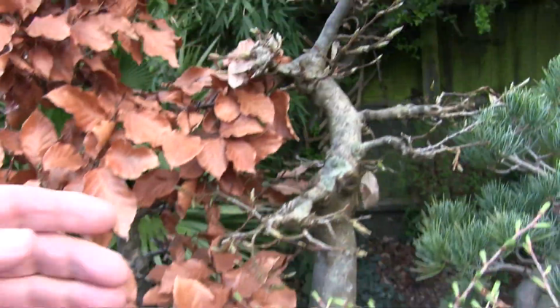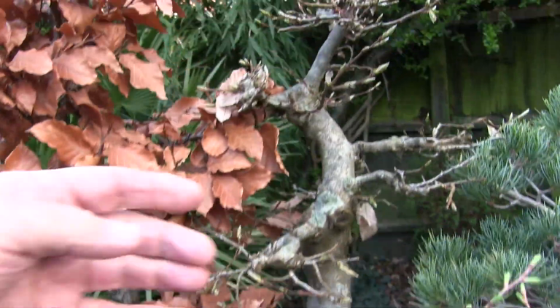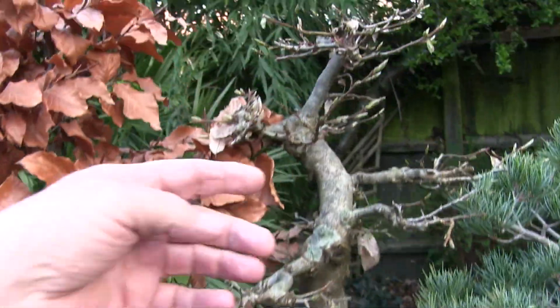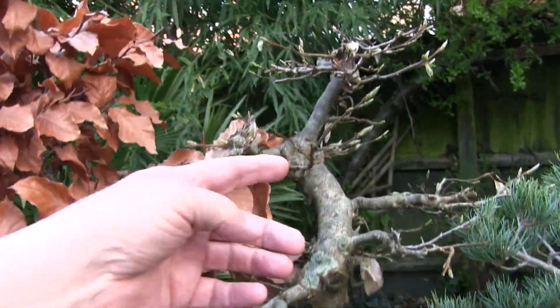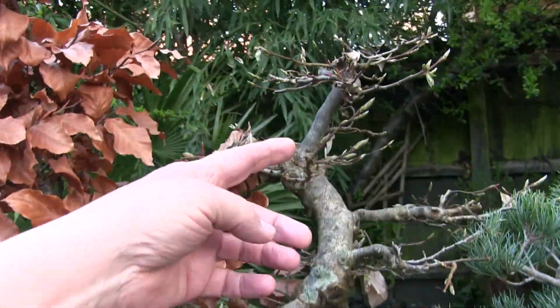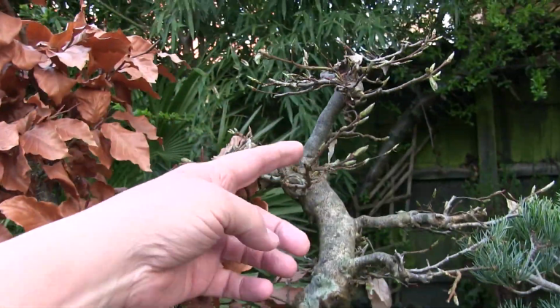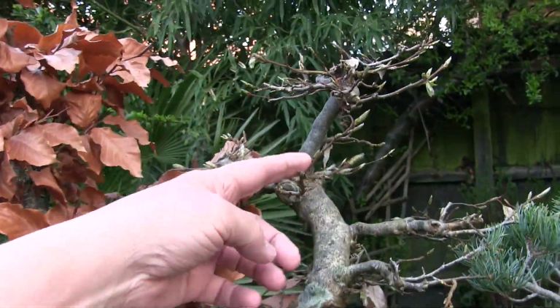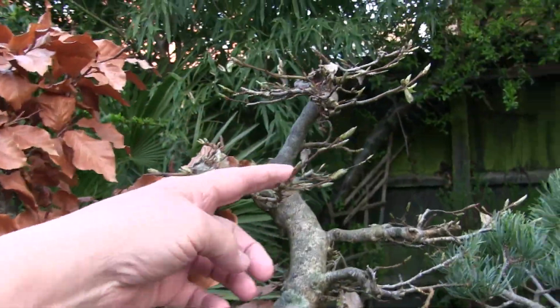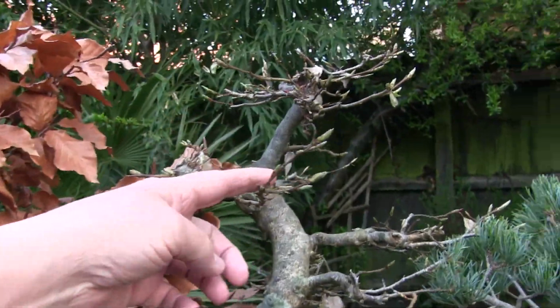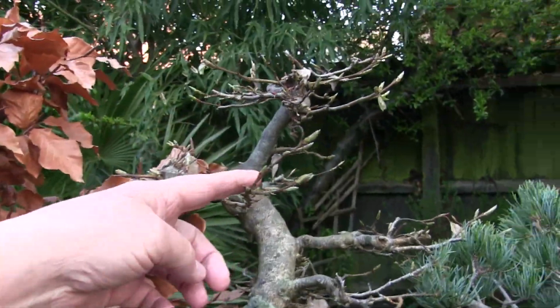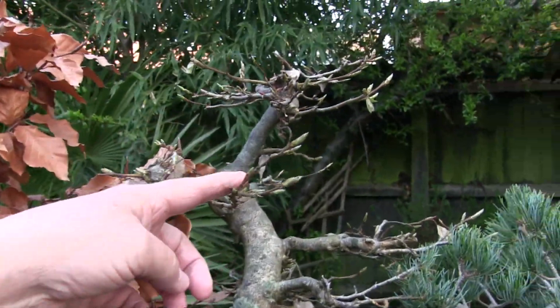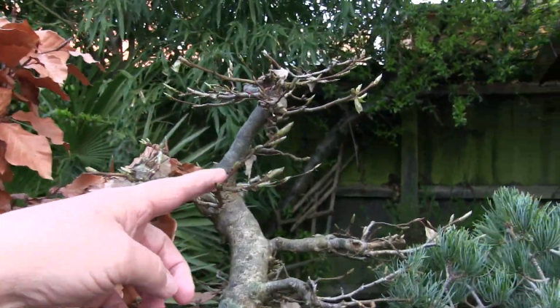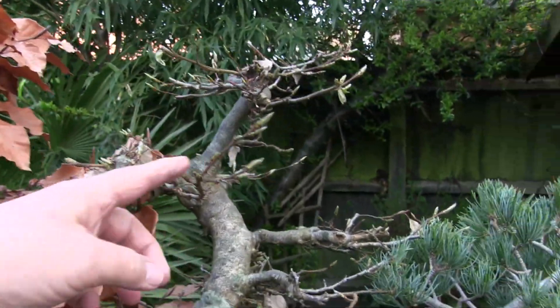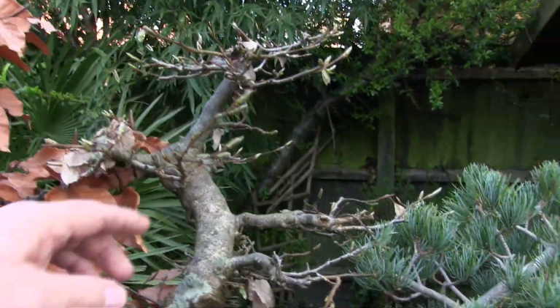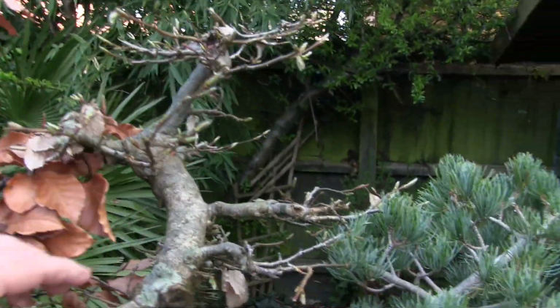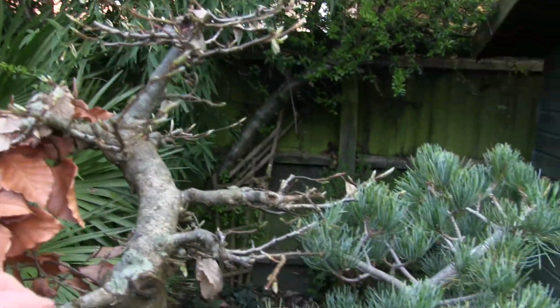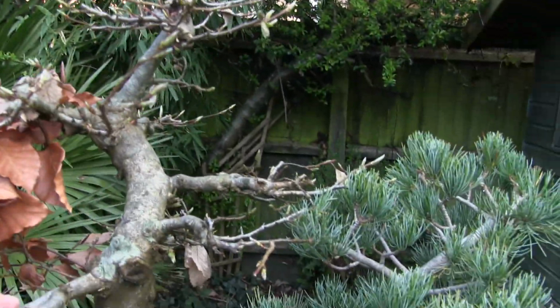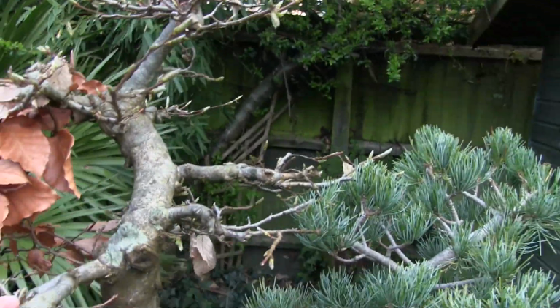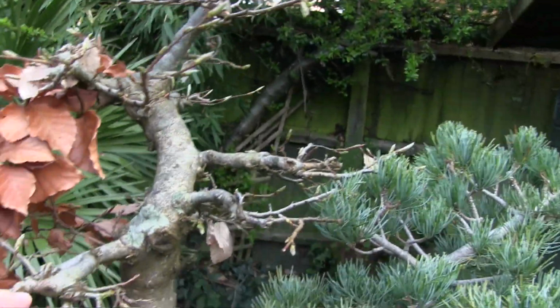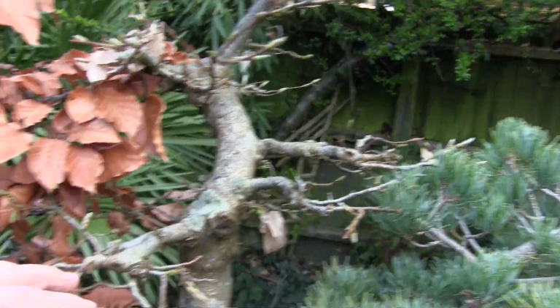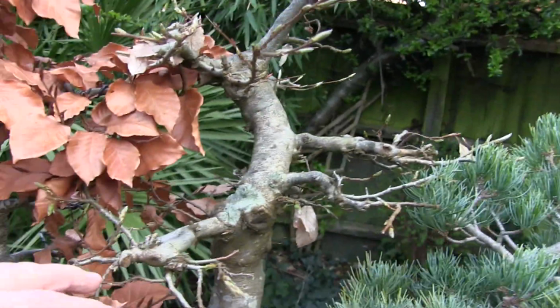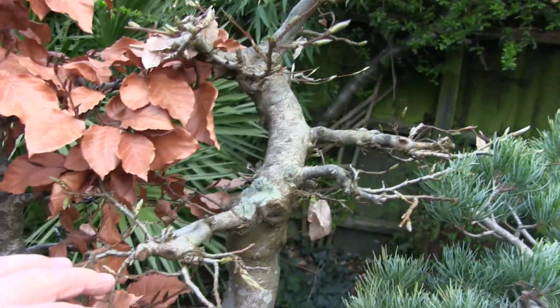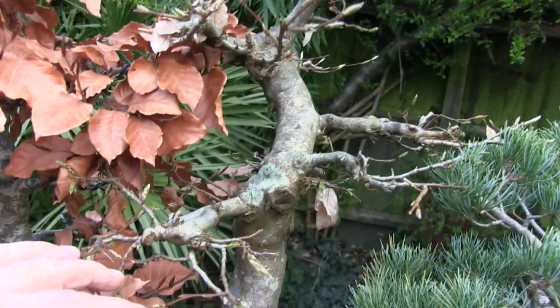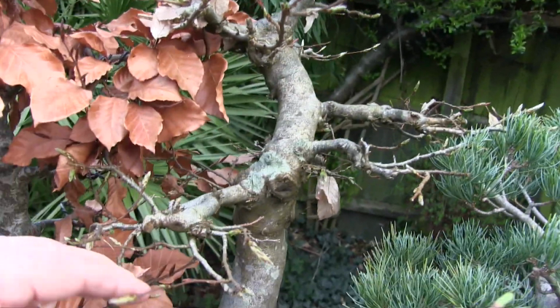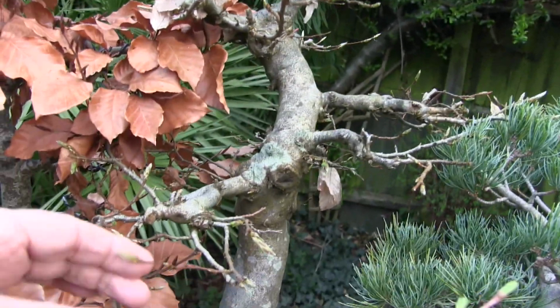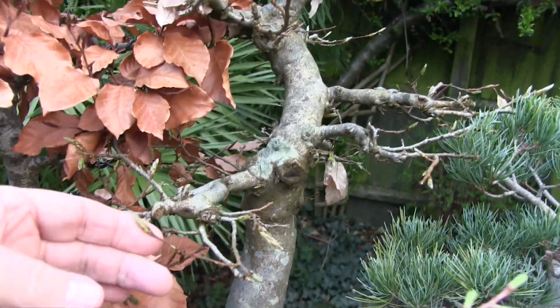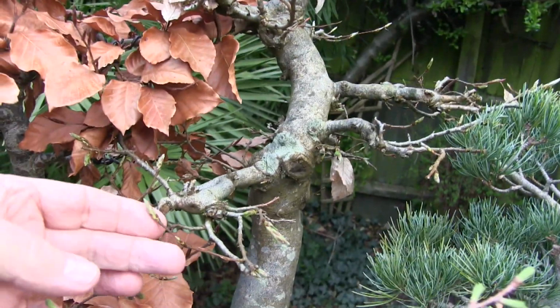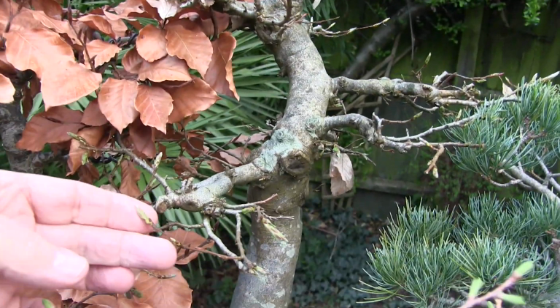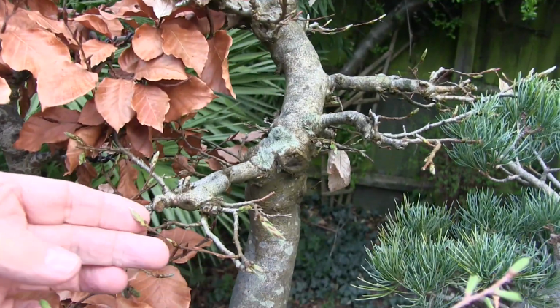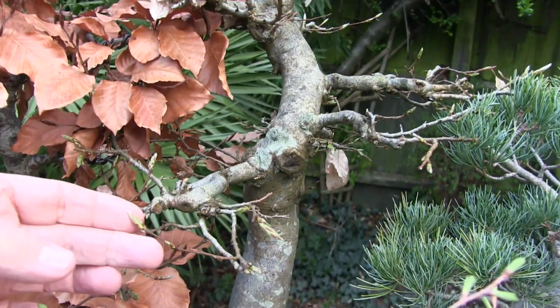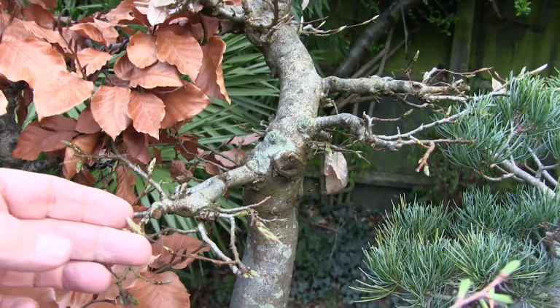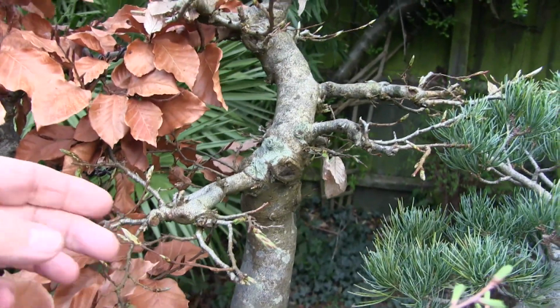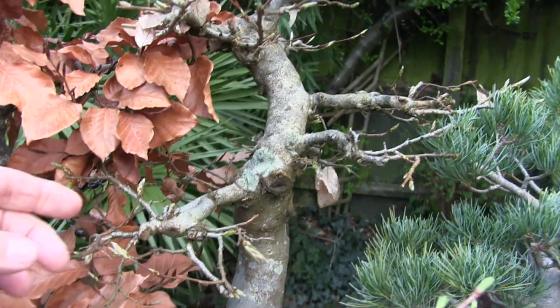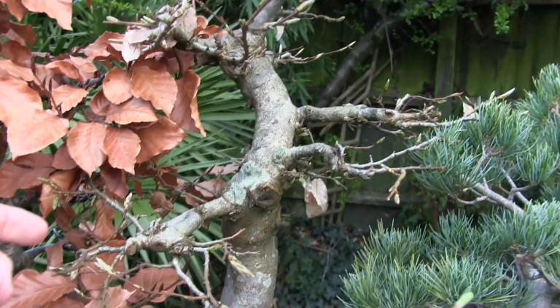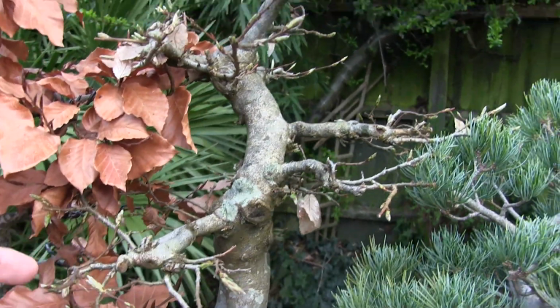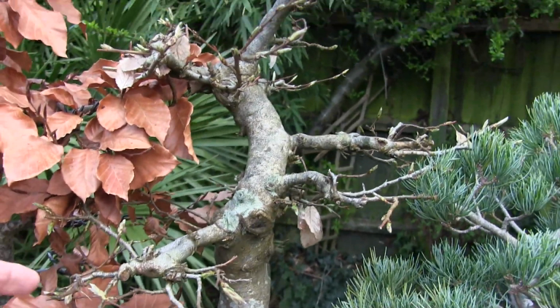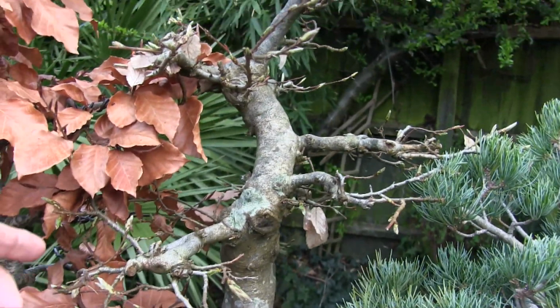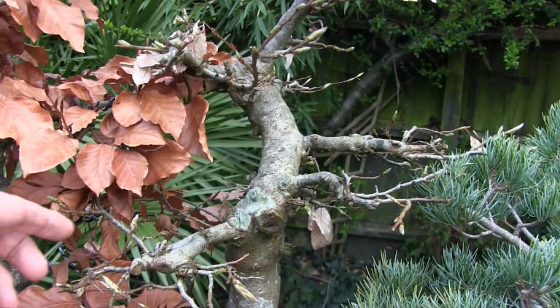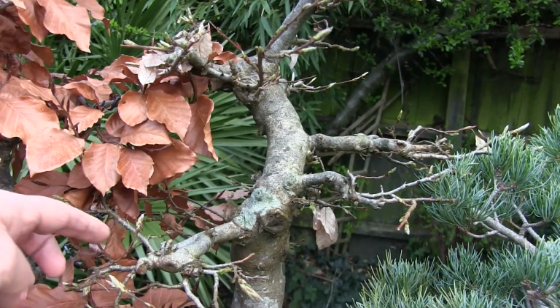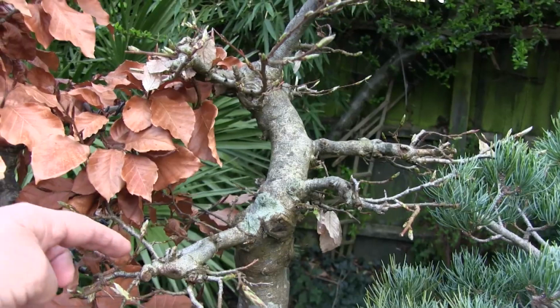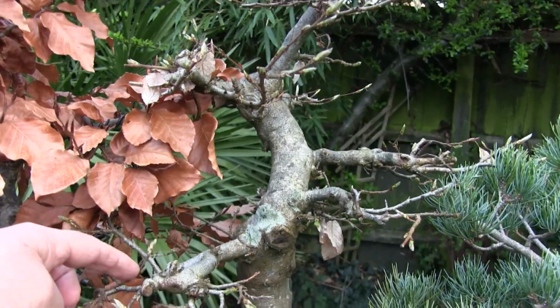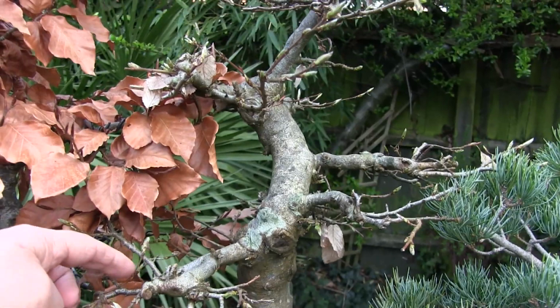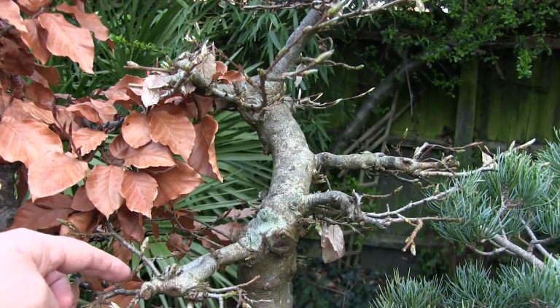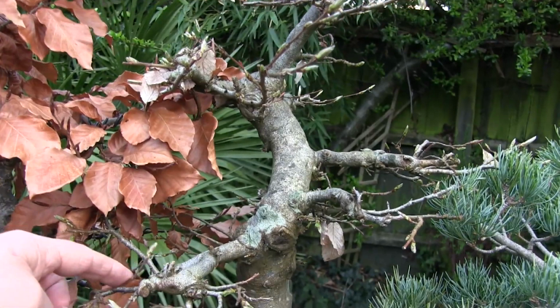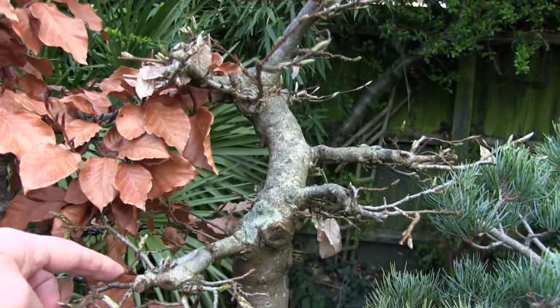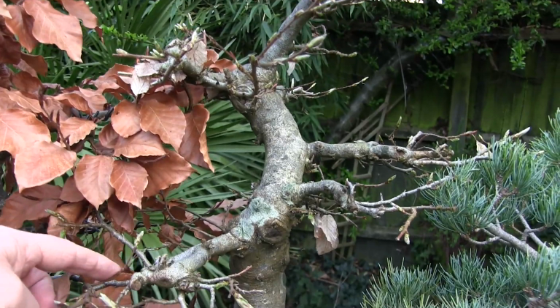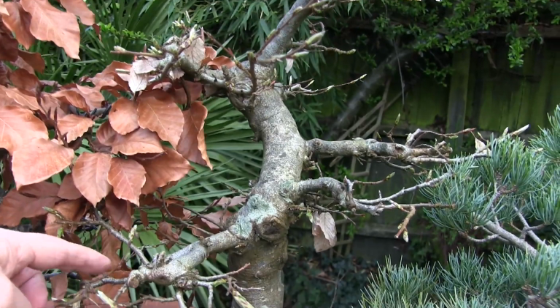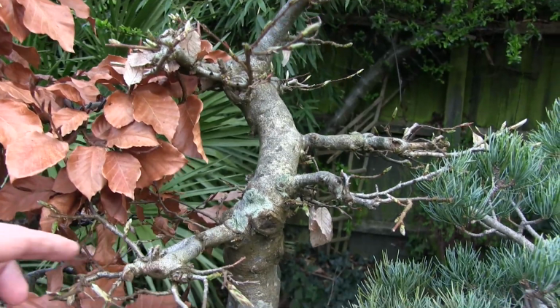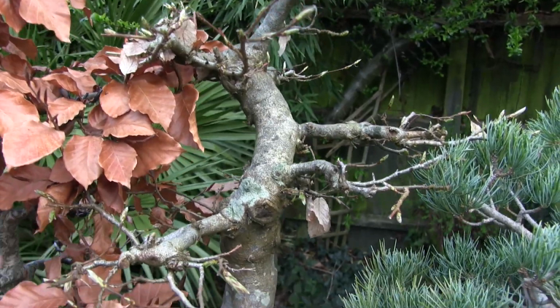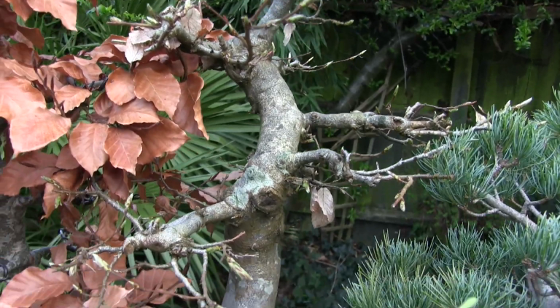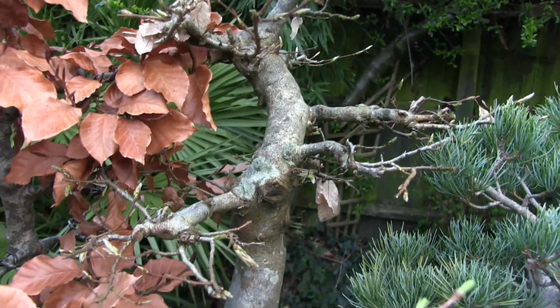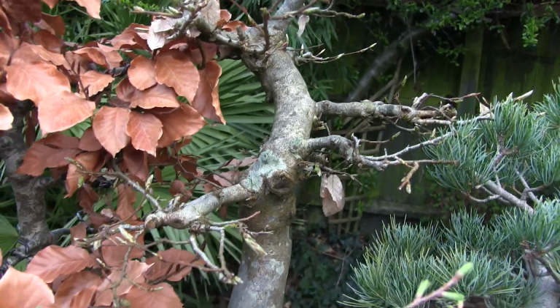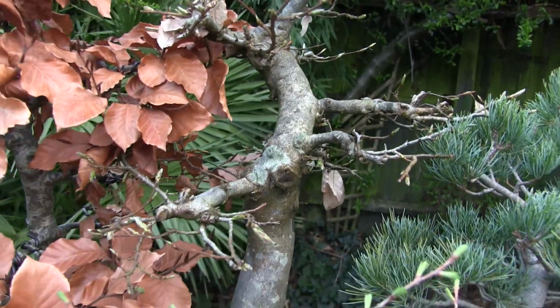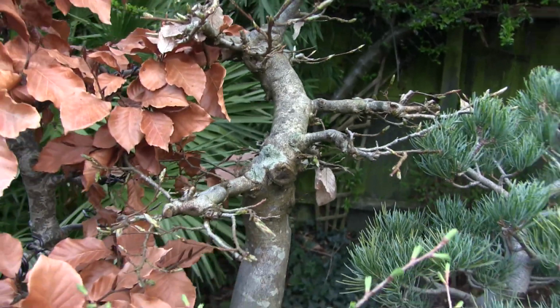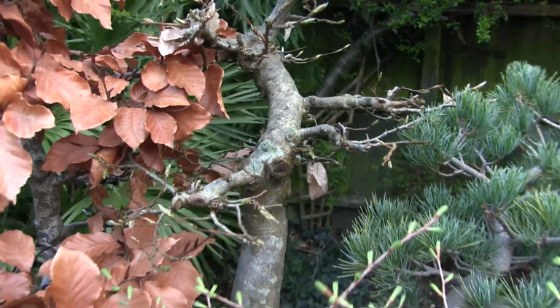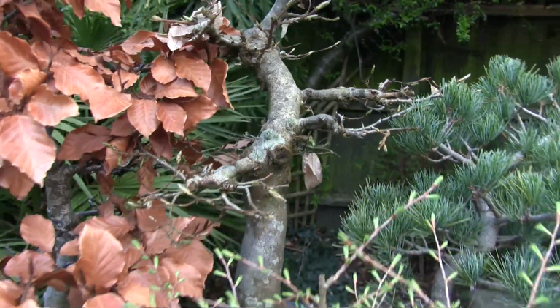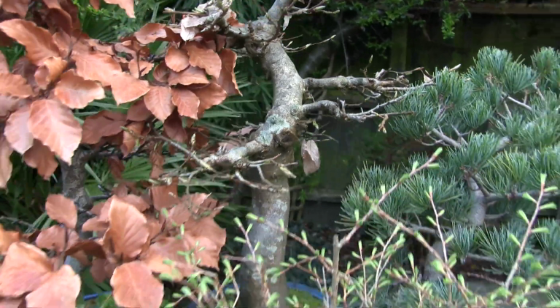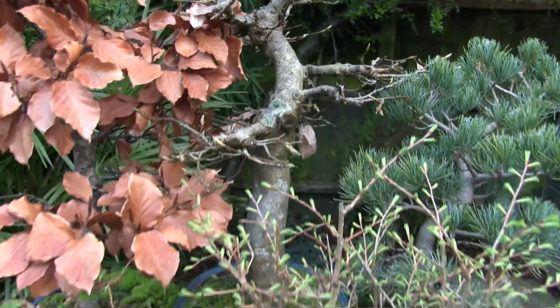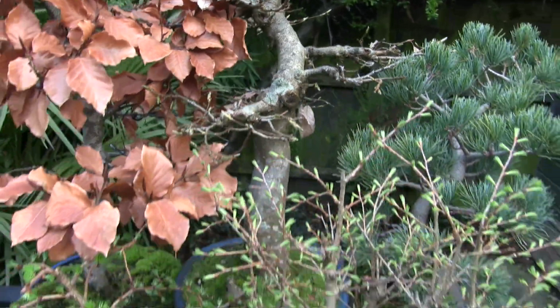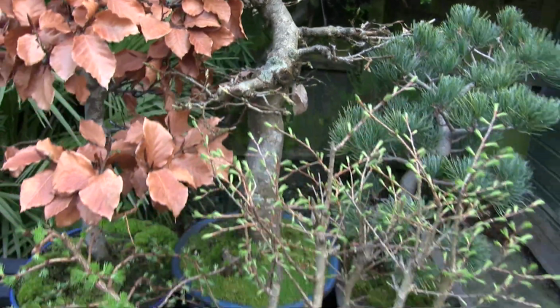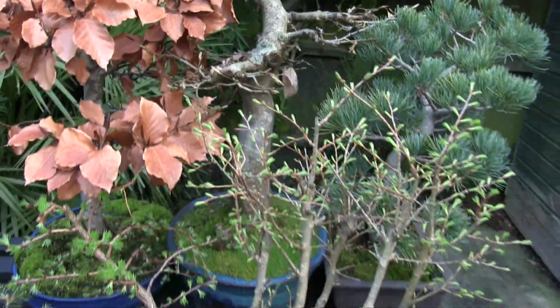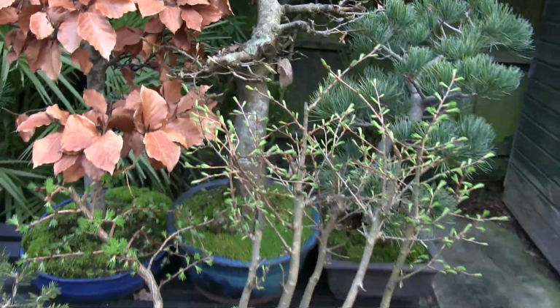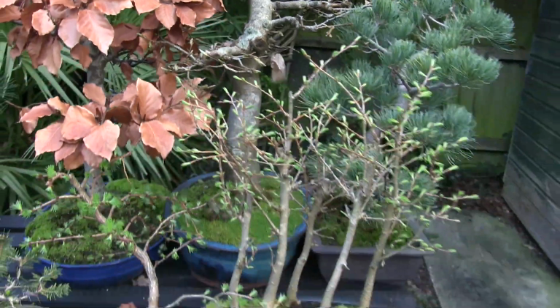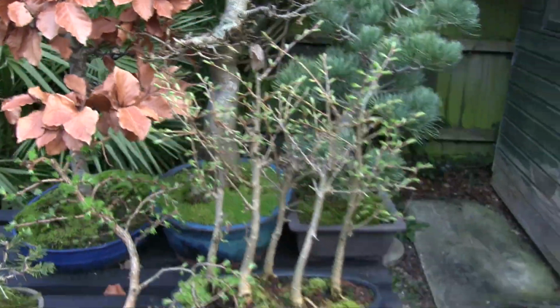My hornbeam I will repot. It hasn't been done for ages, and I've caught that one in good time. Buds are just showing green.